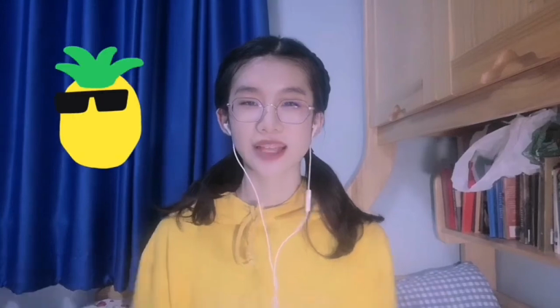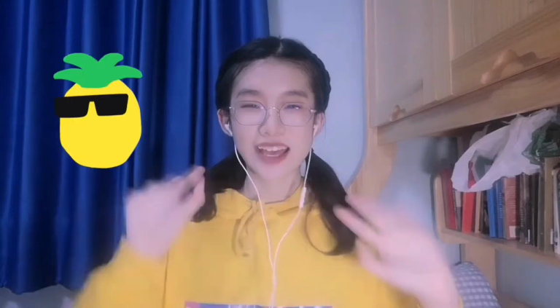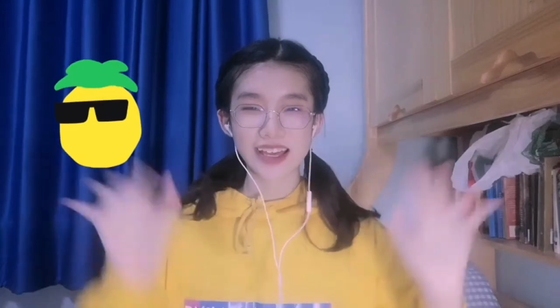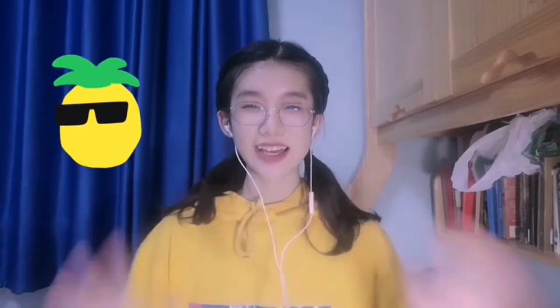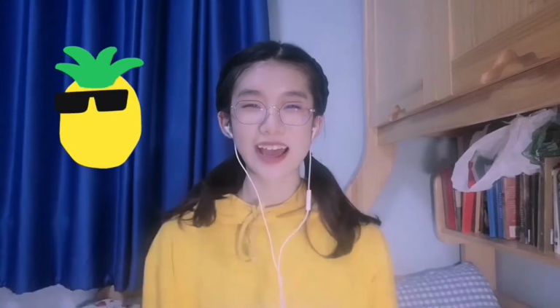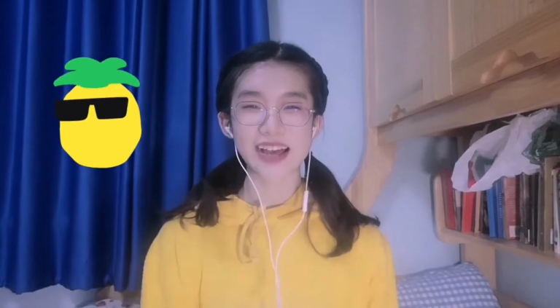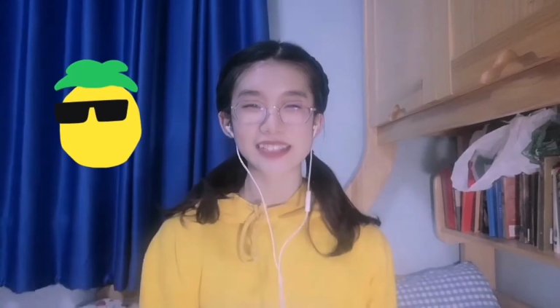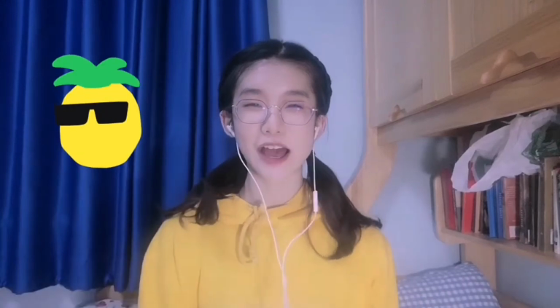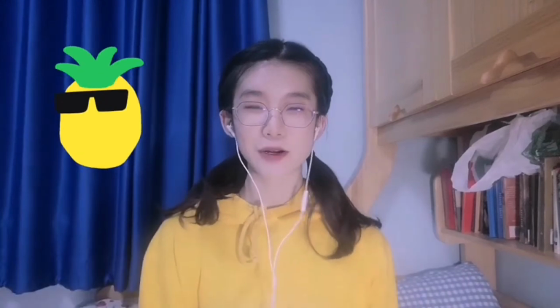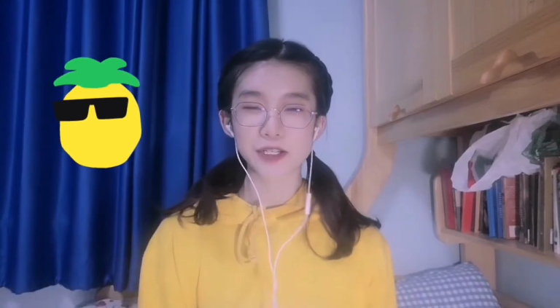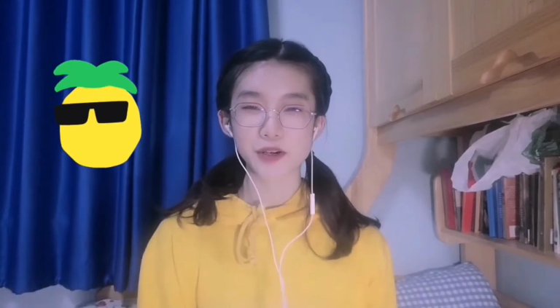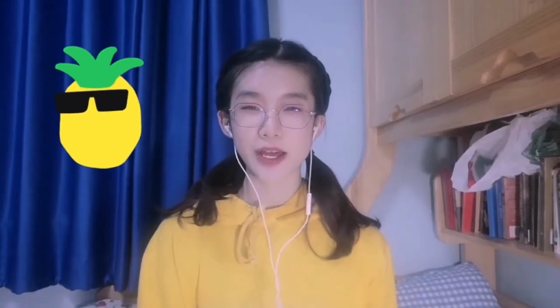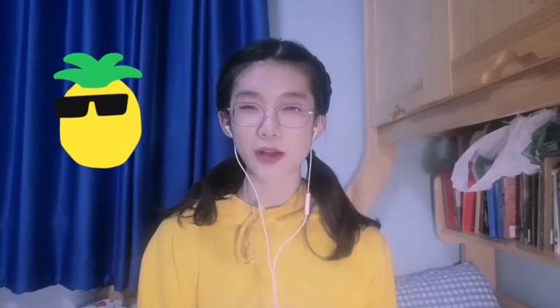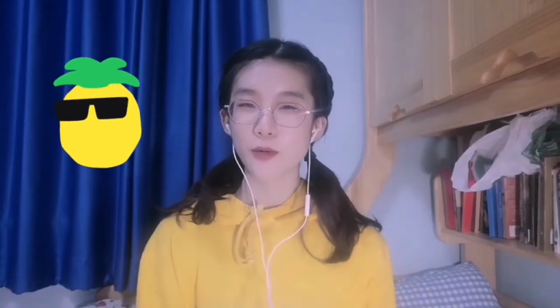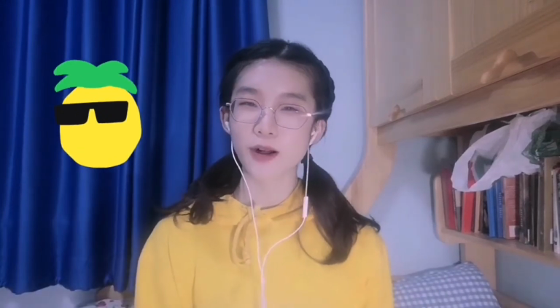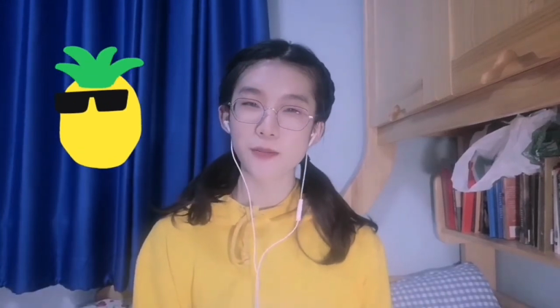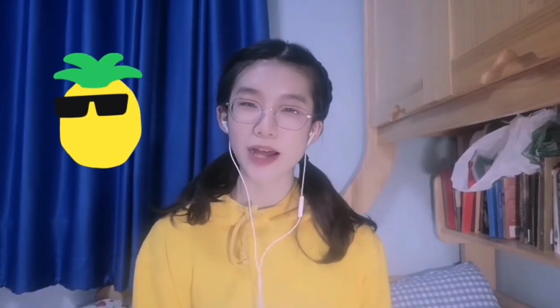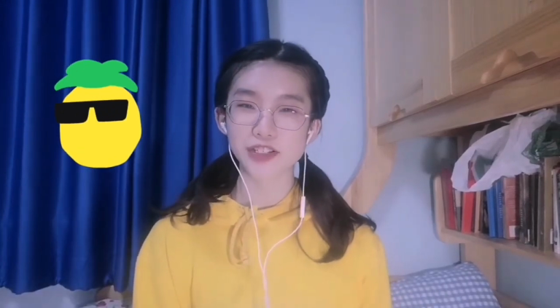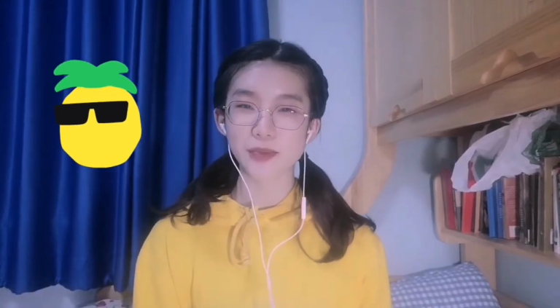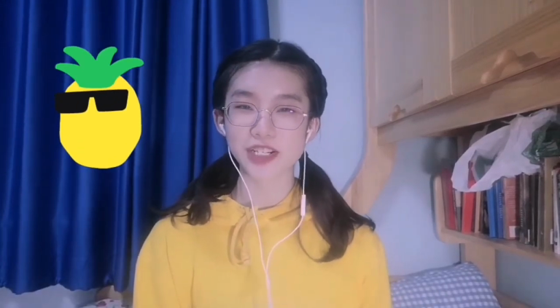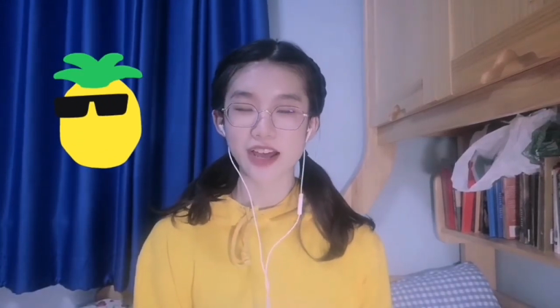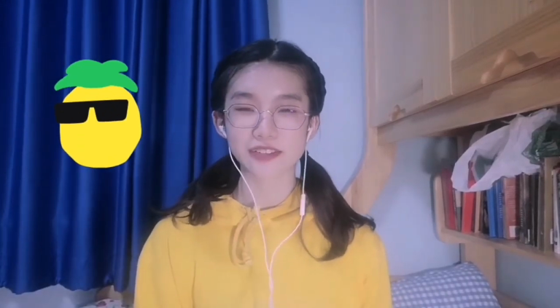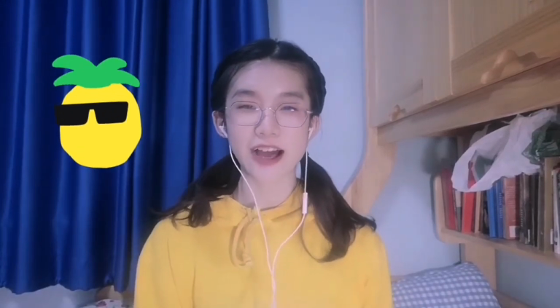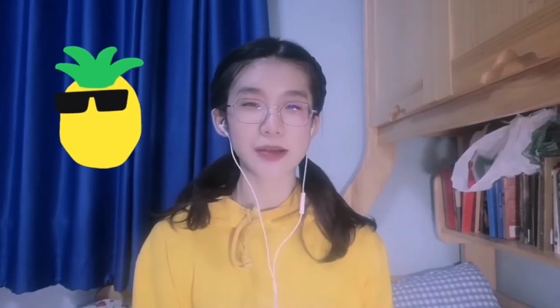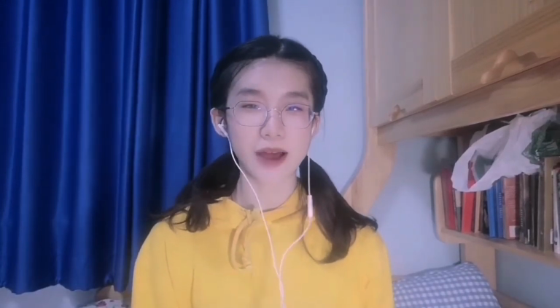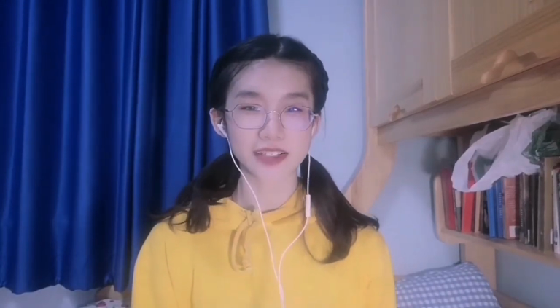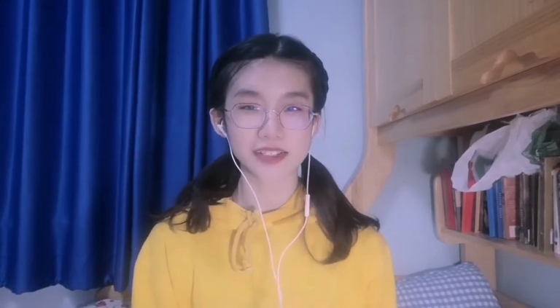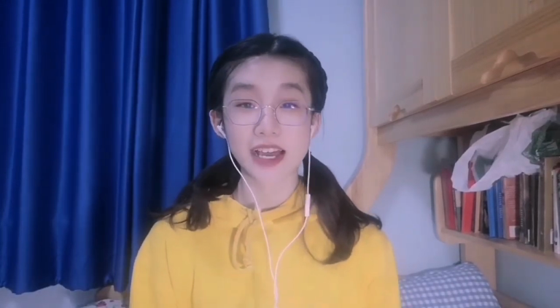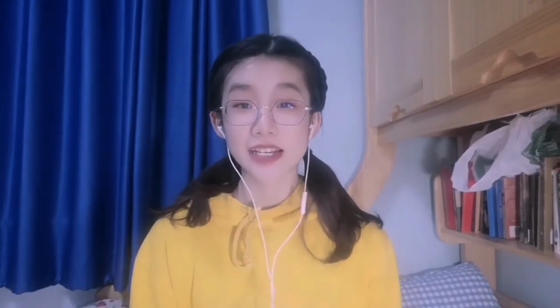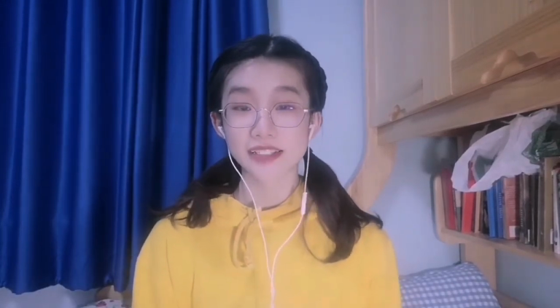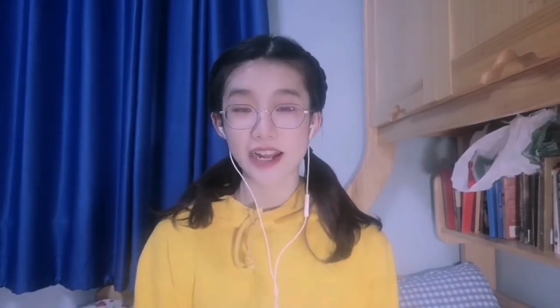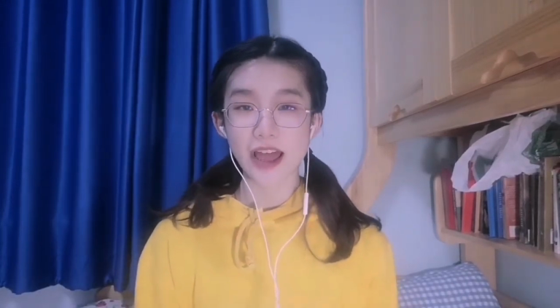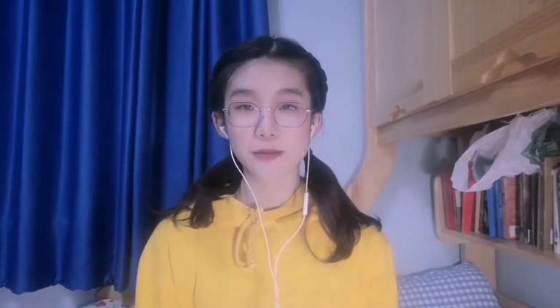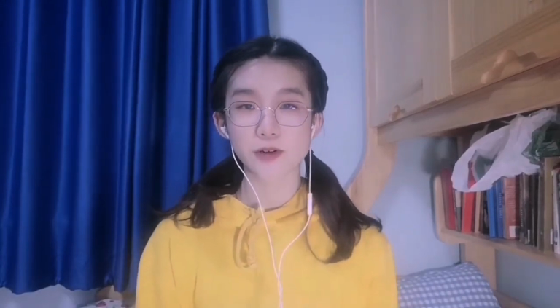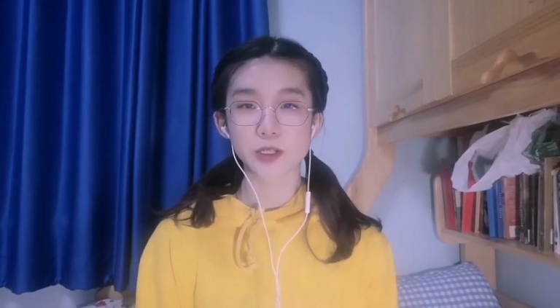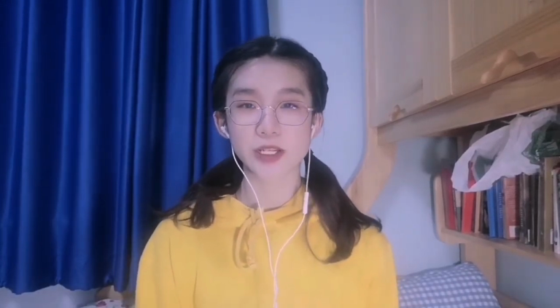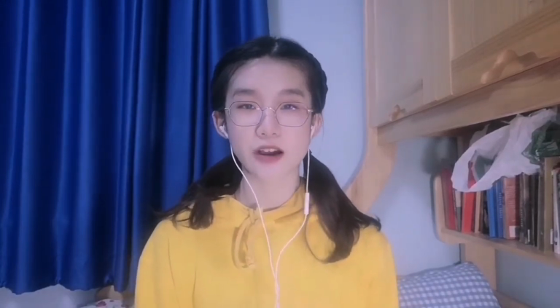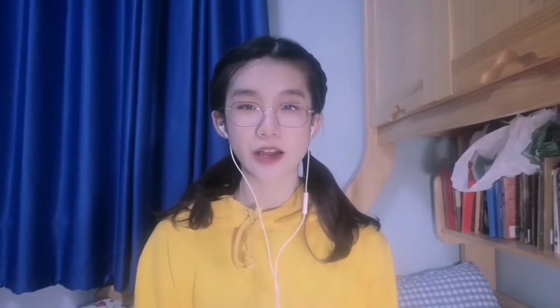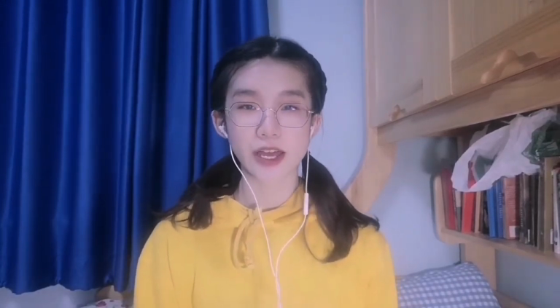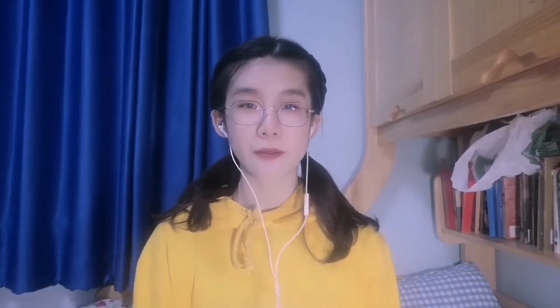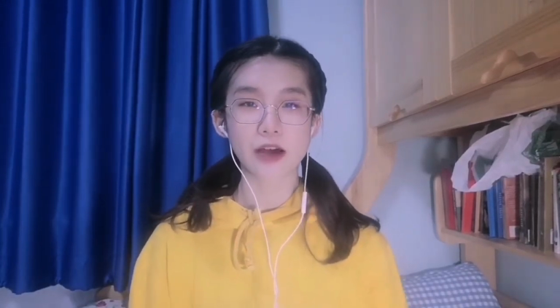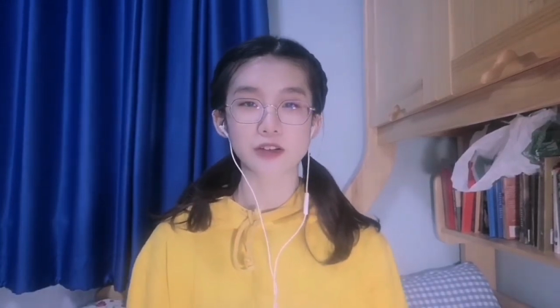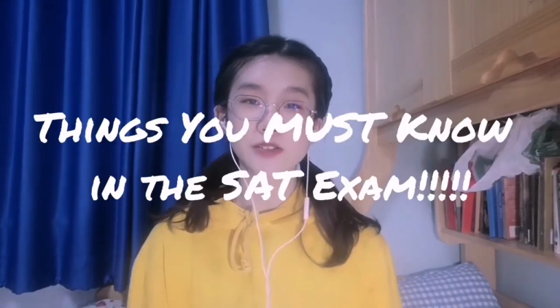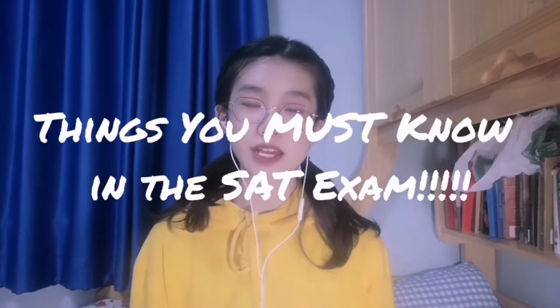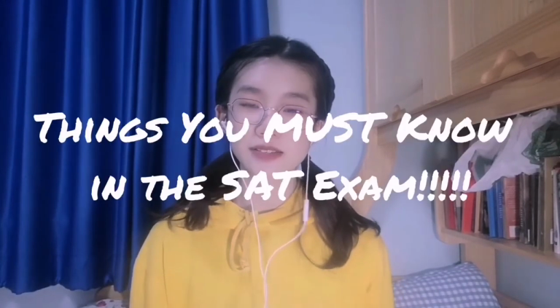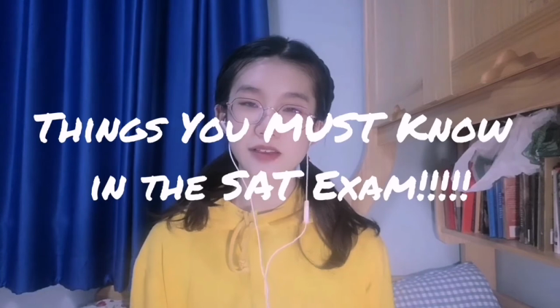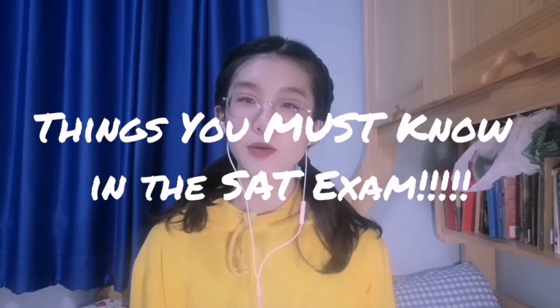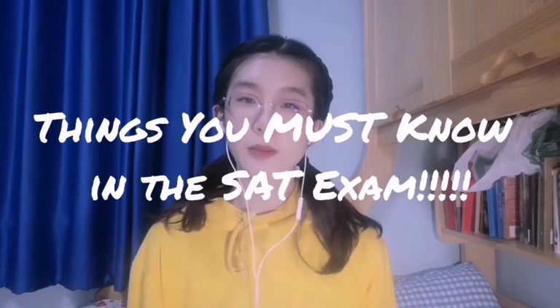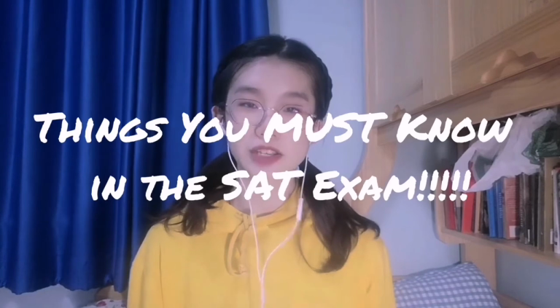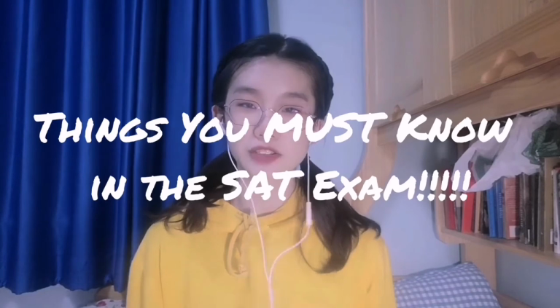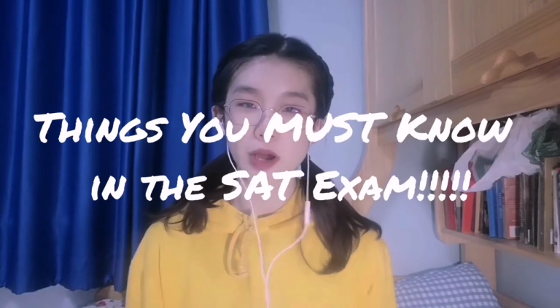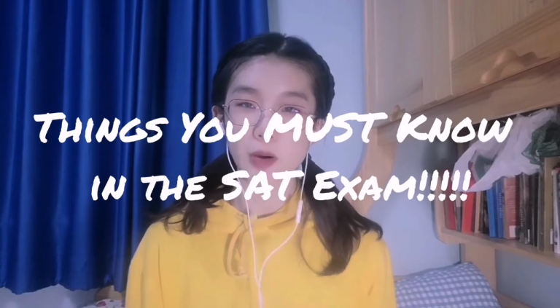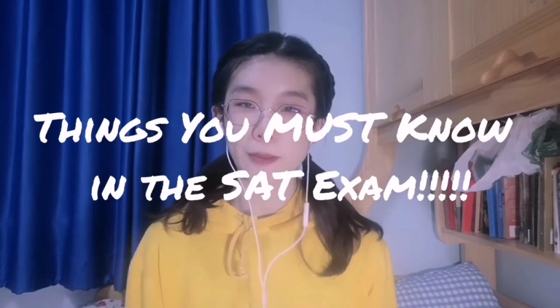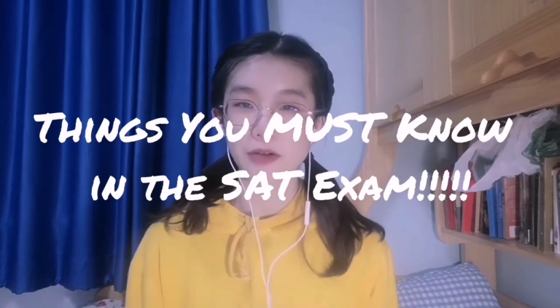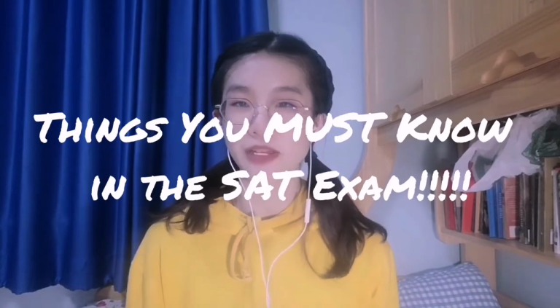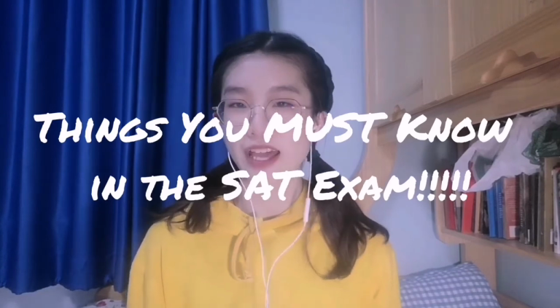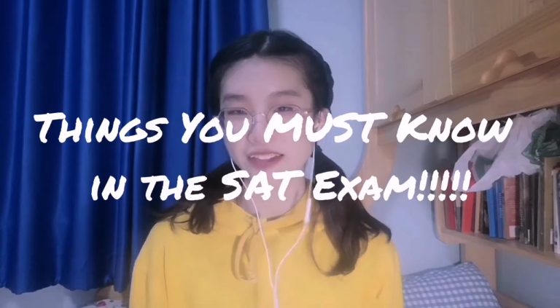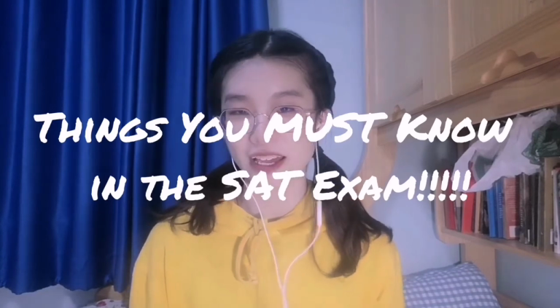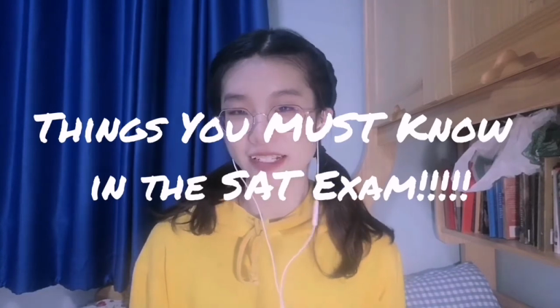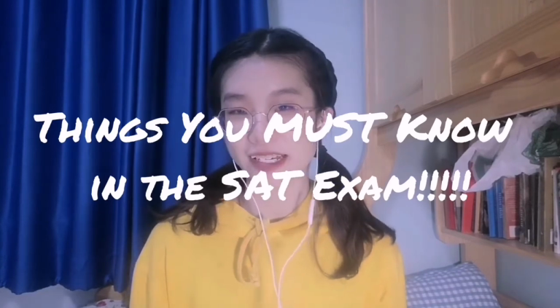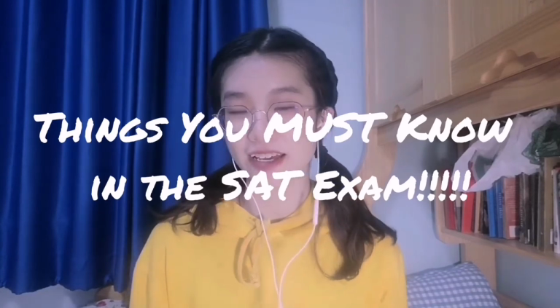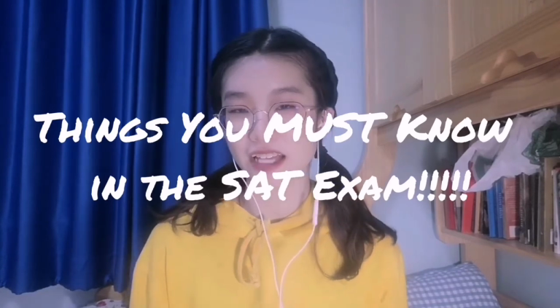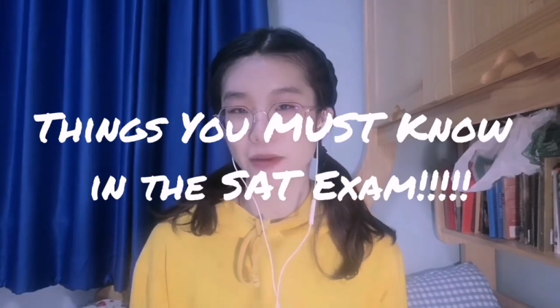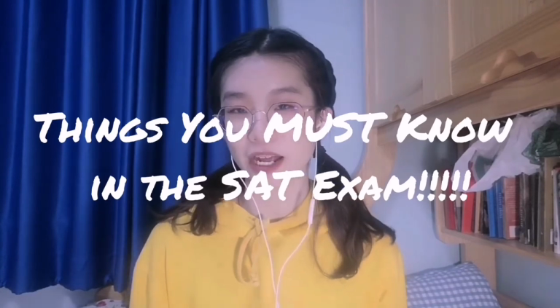Hey guys! How are you doing? Welcome back to my channel, I am Alice. Today I'm going to be talking about things that you must know about the SAT examination.